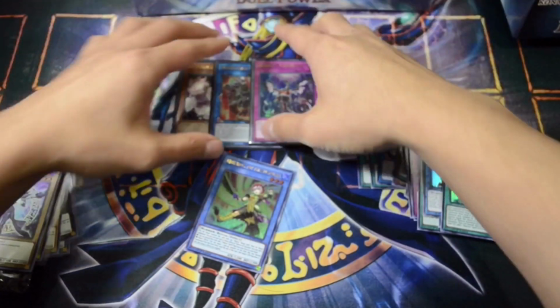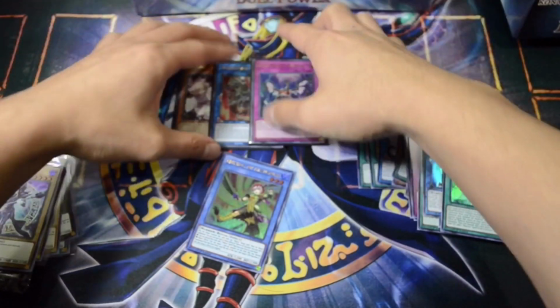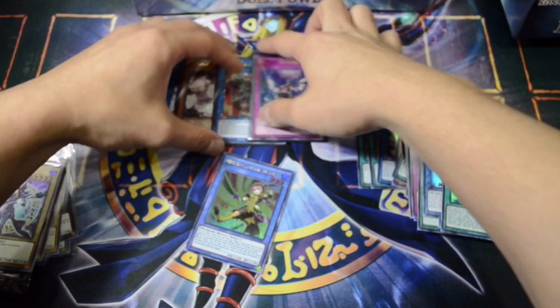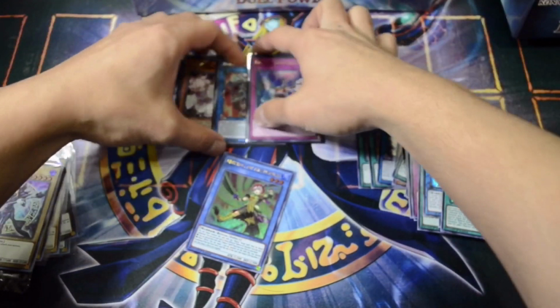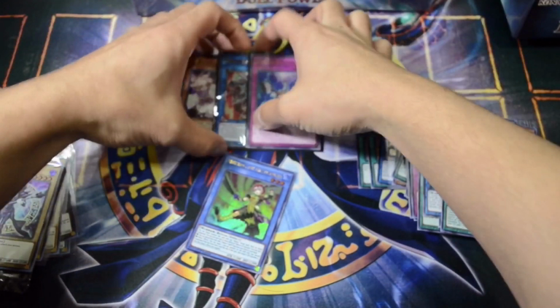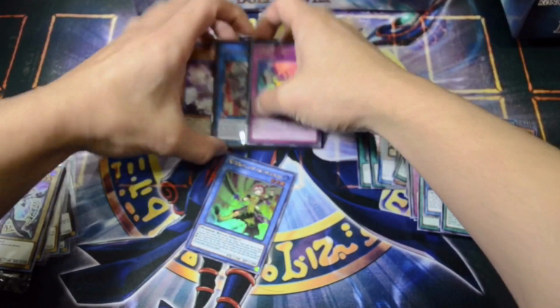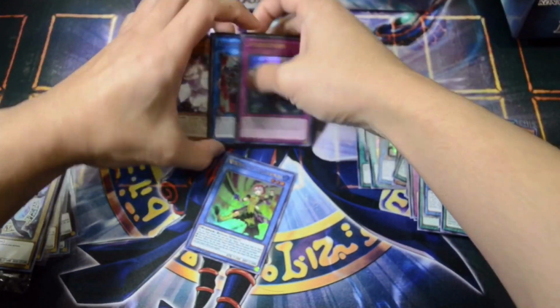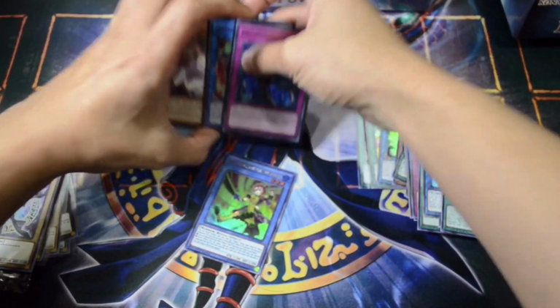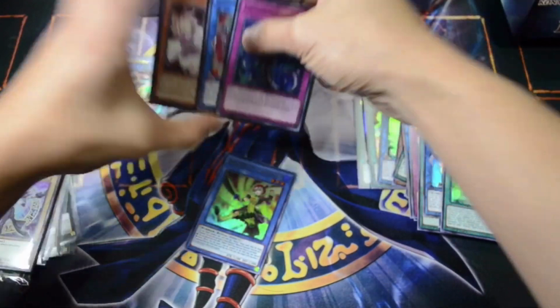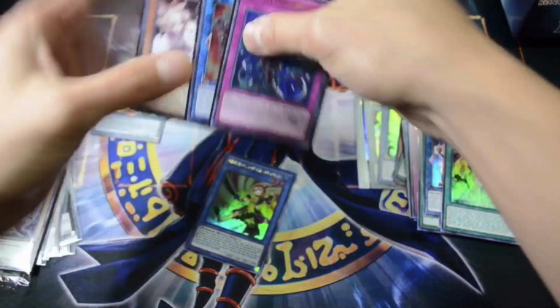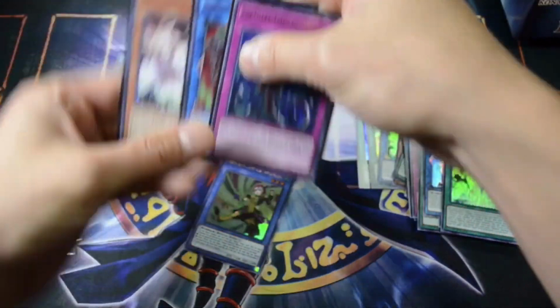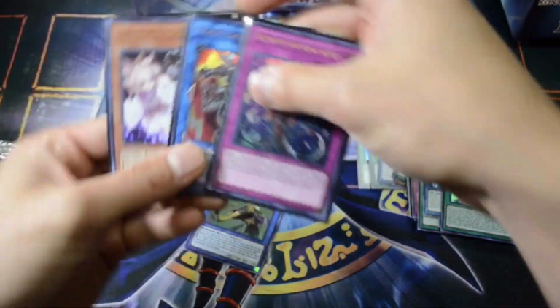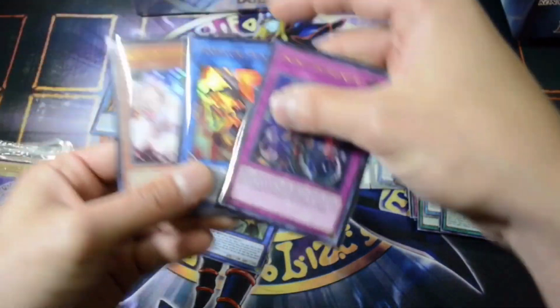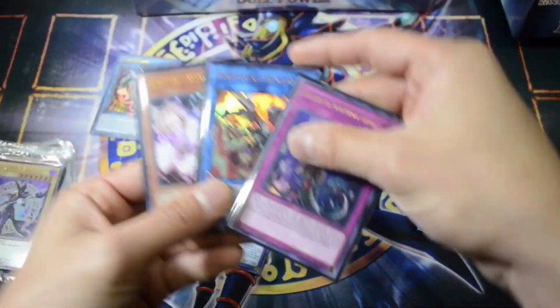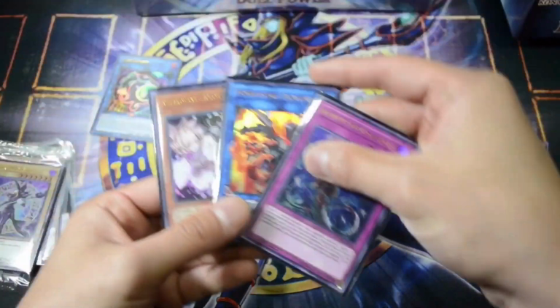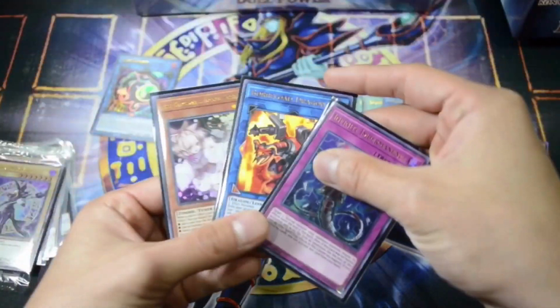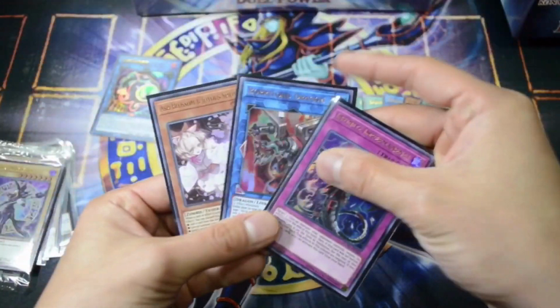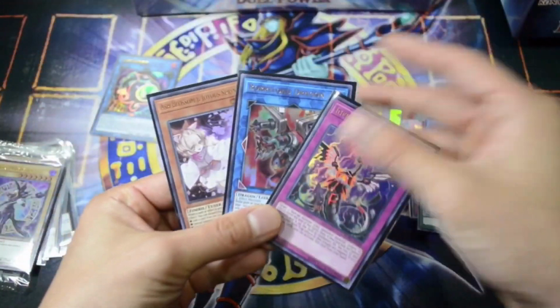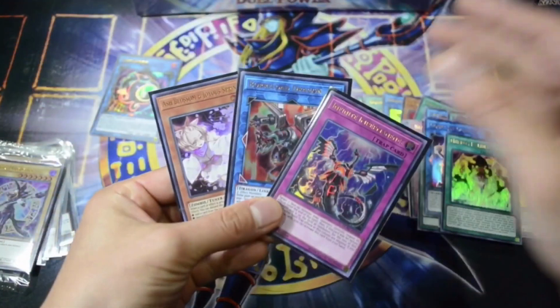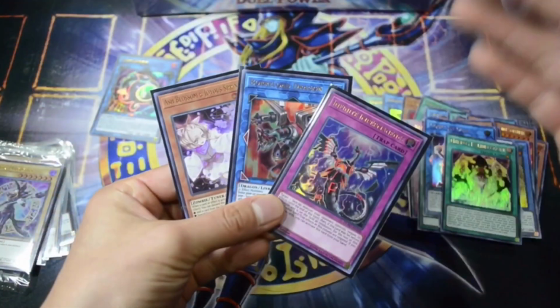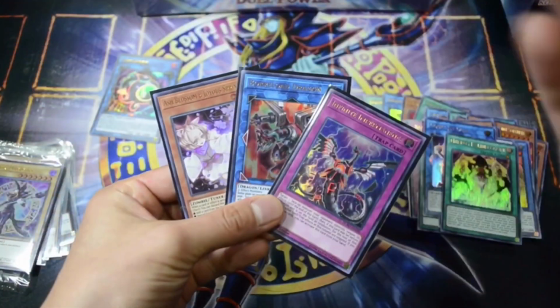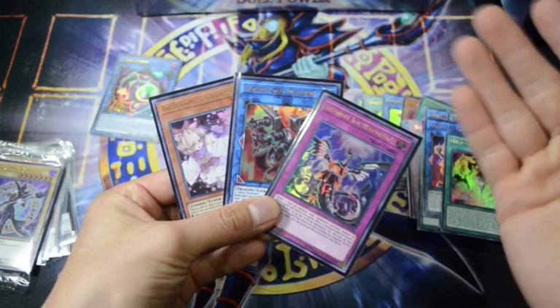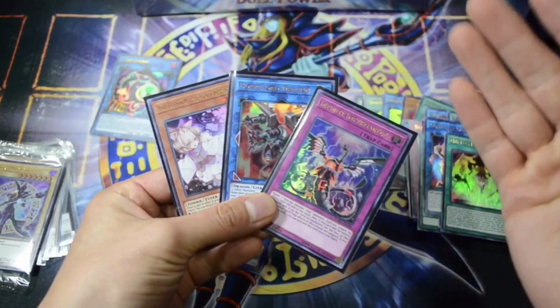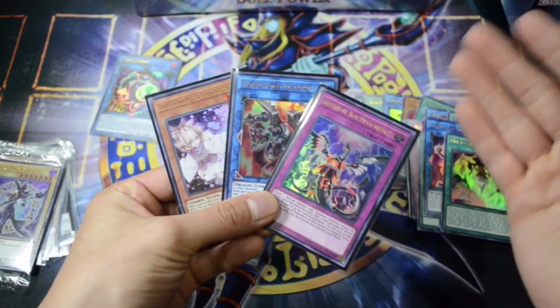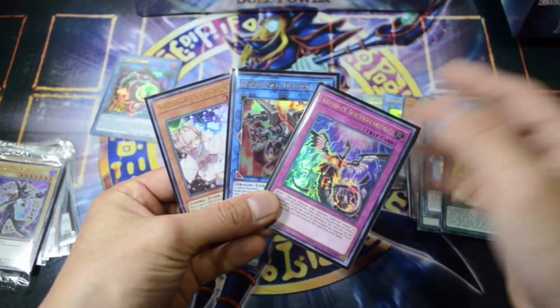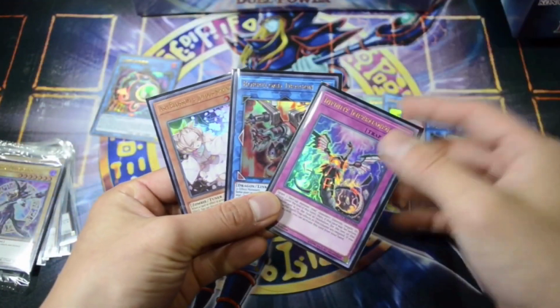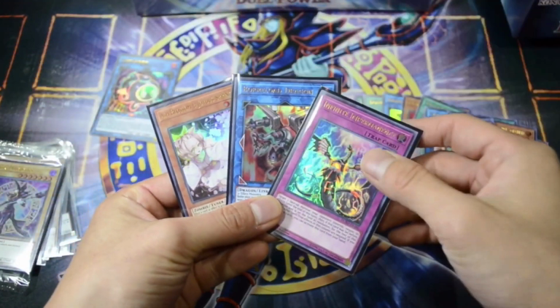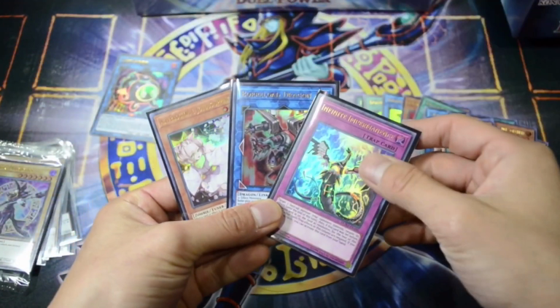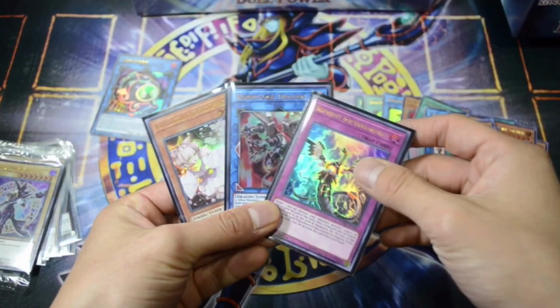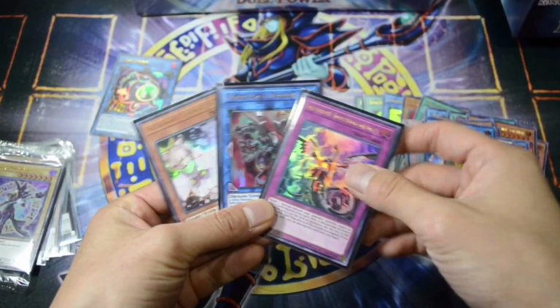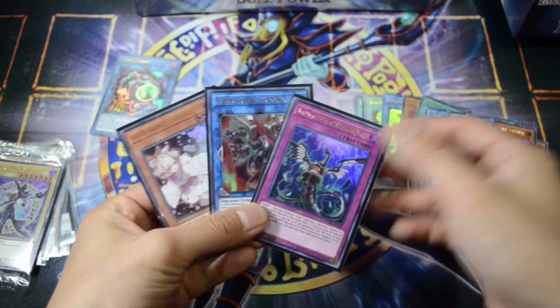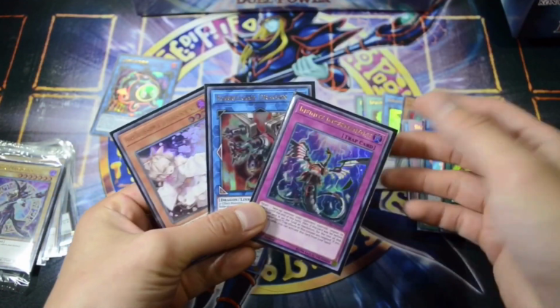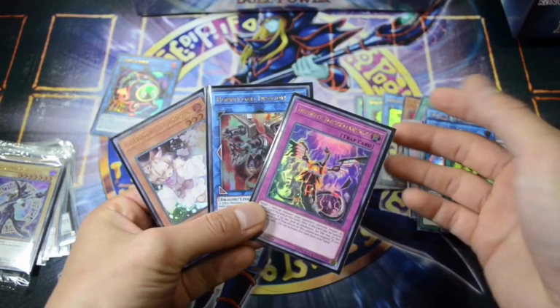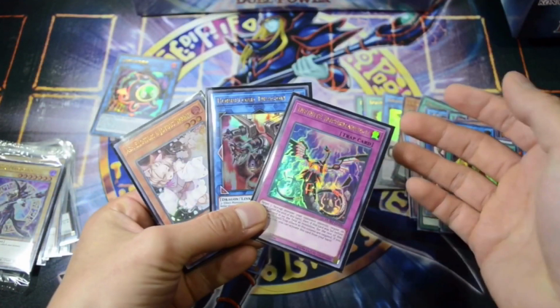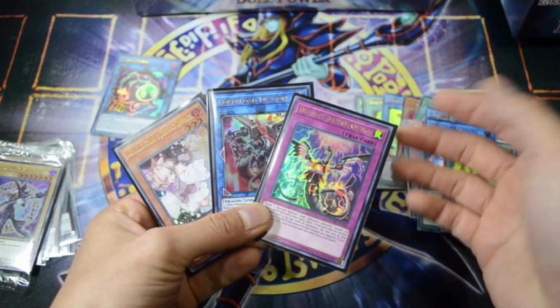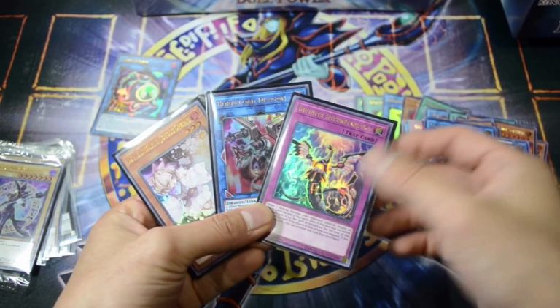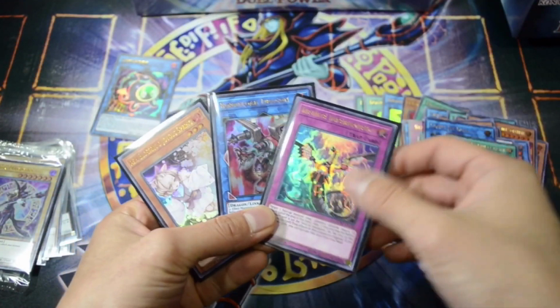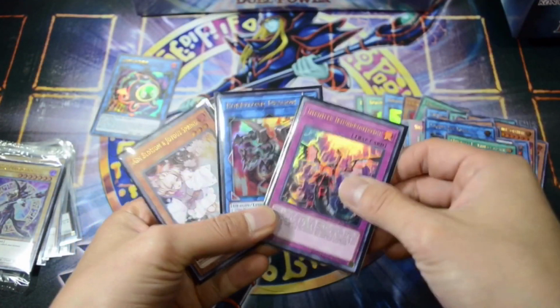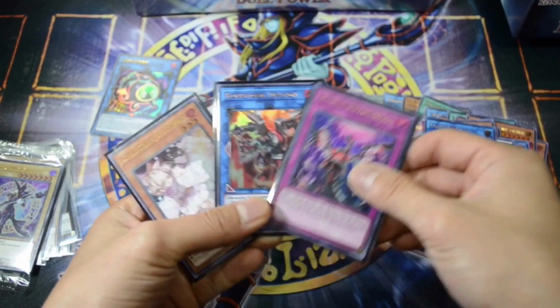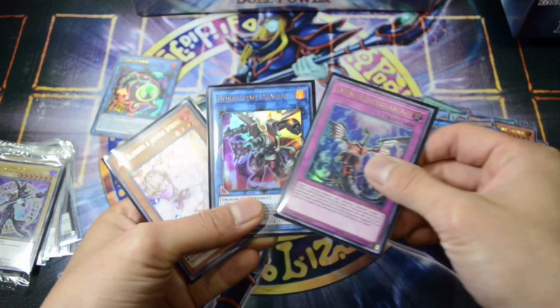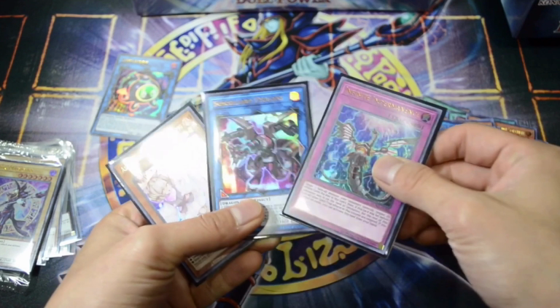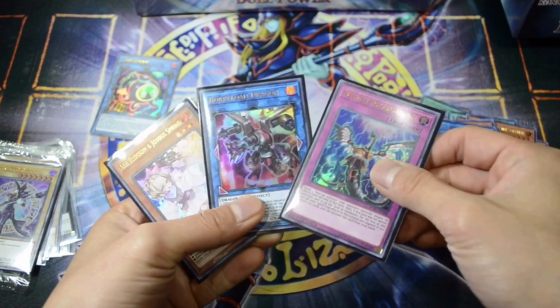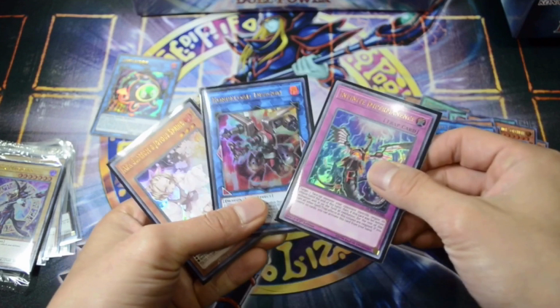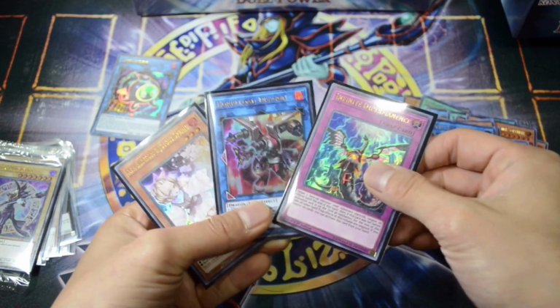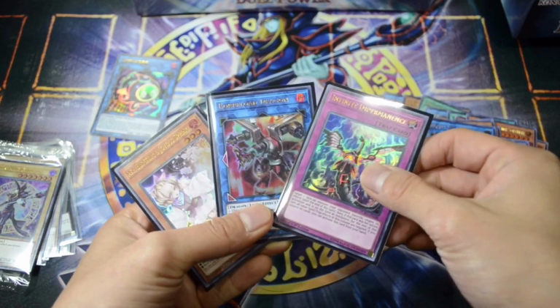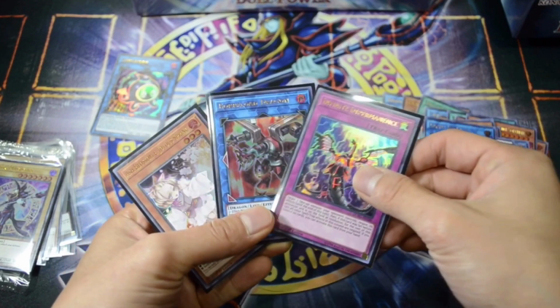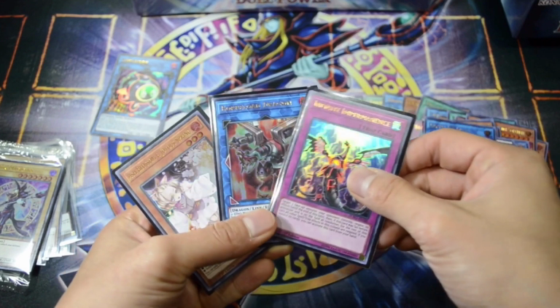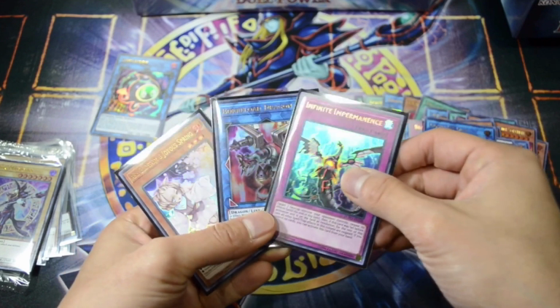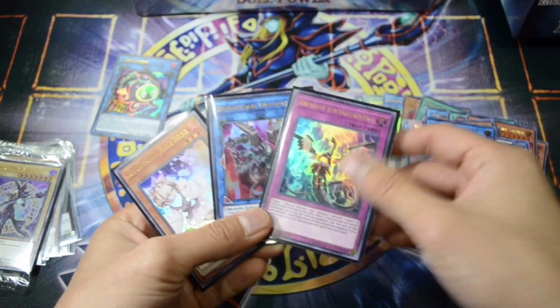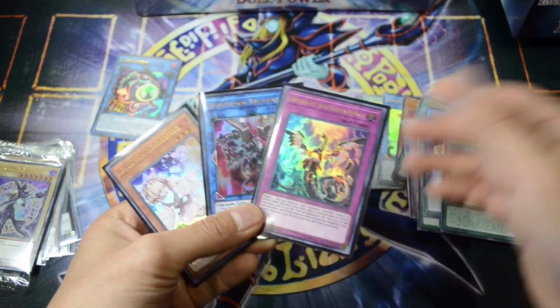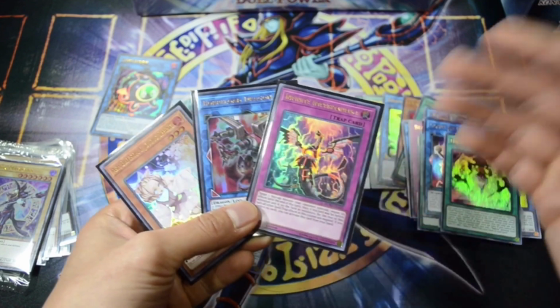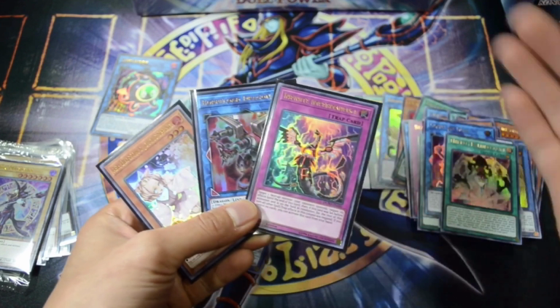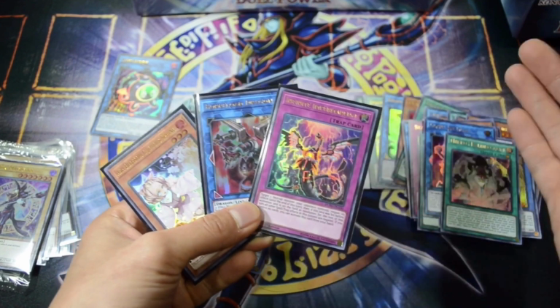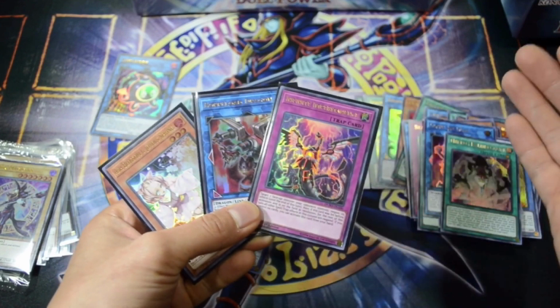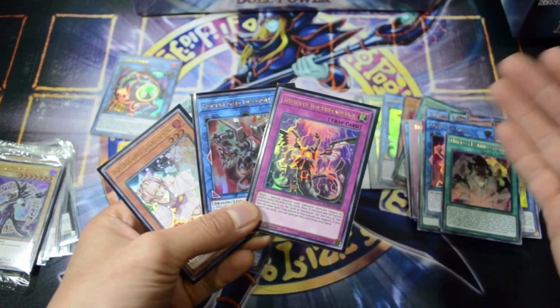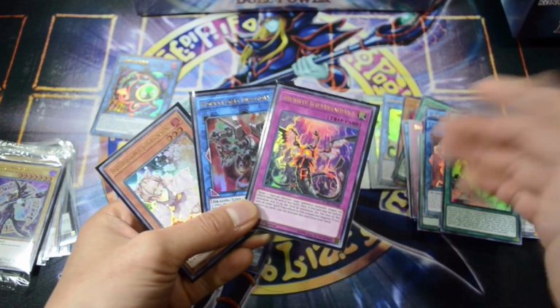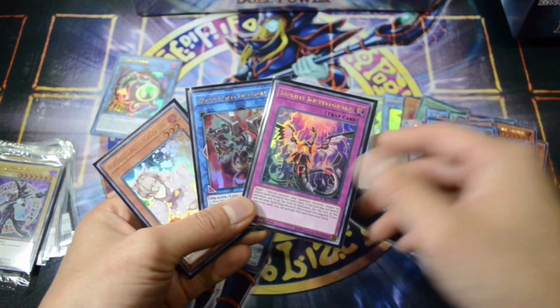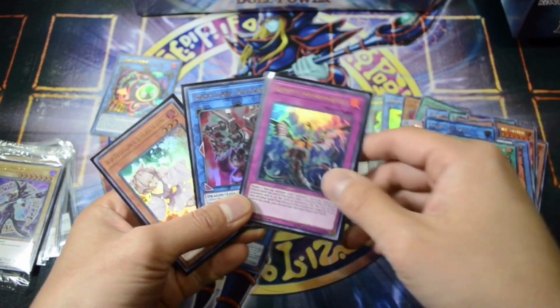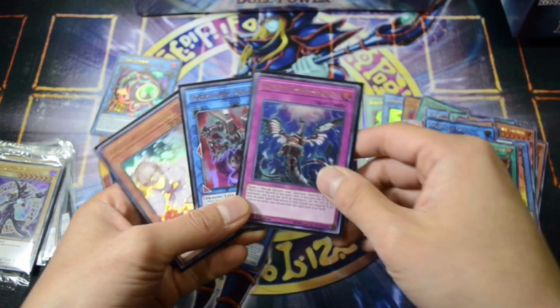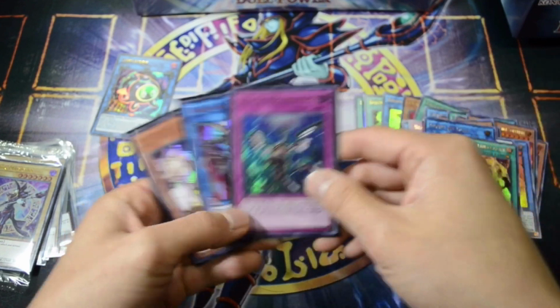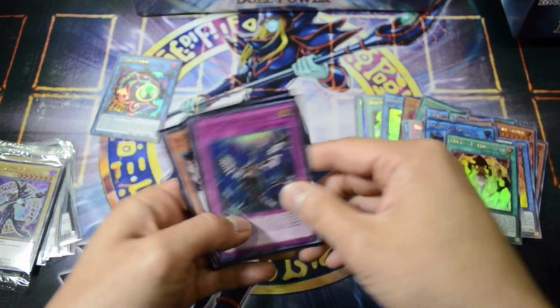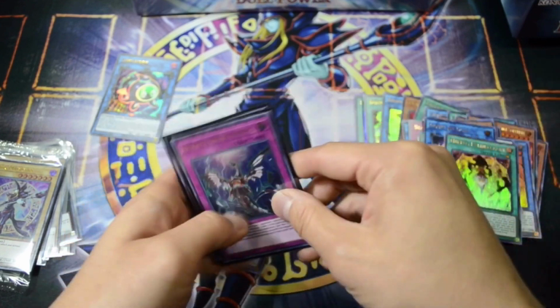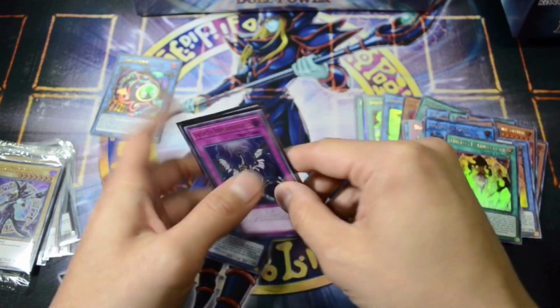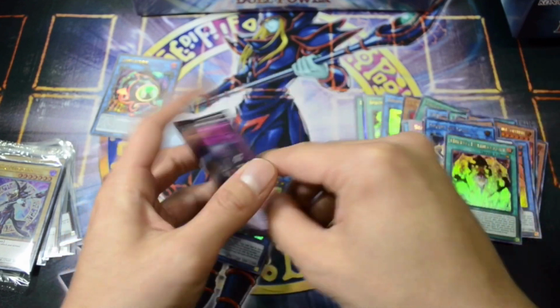So so far these are the highlights: we have Ash Blossom and Joyous Spring, Borelord Dragon, and Infinite Impermanence.